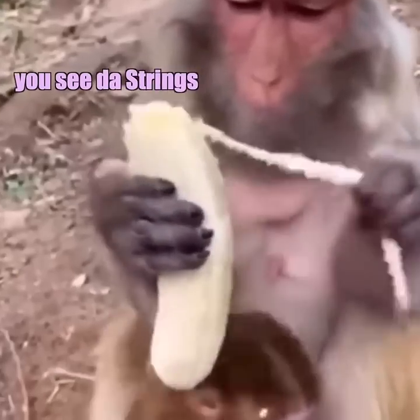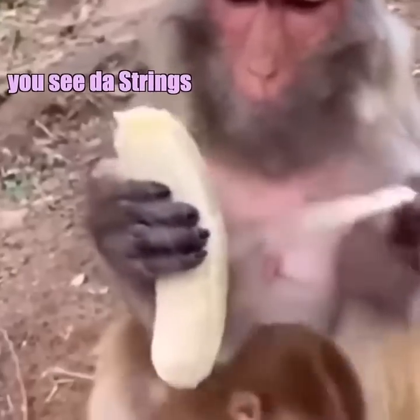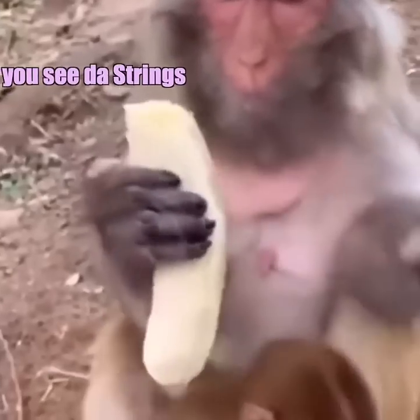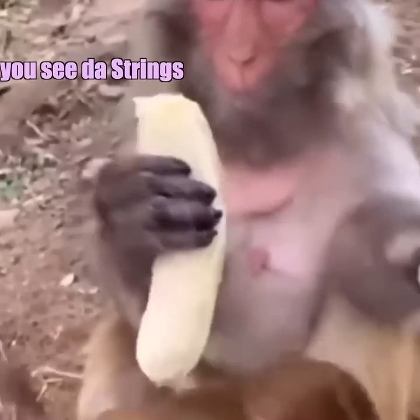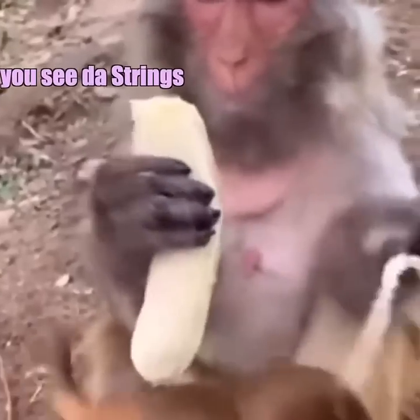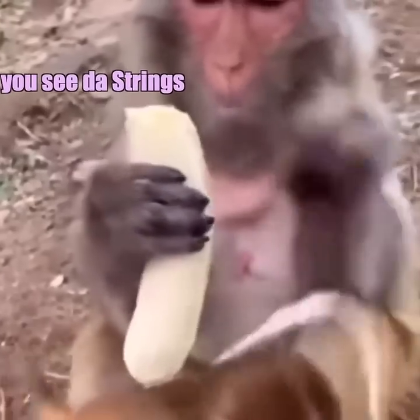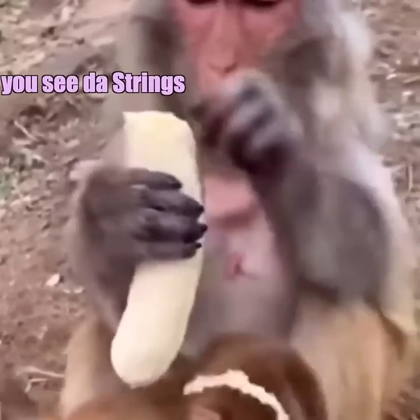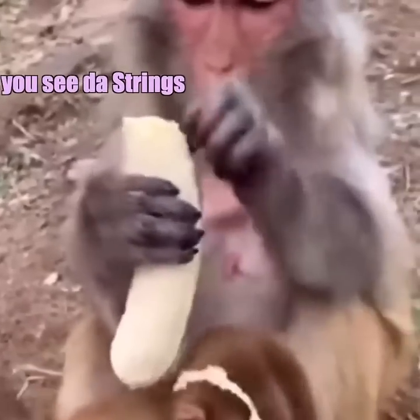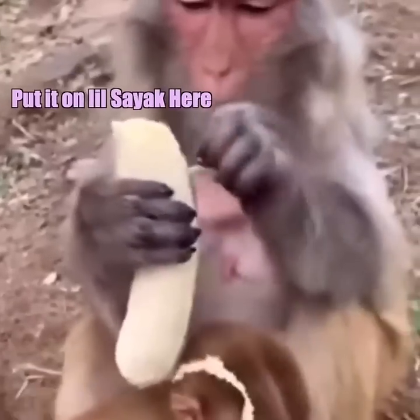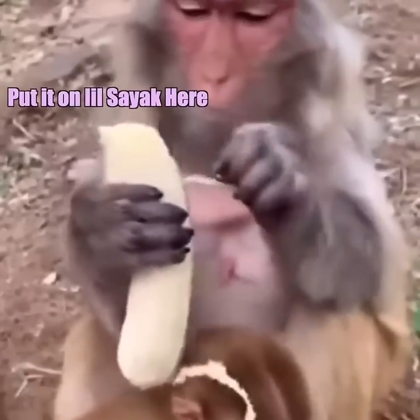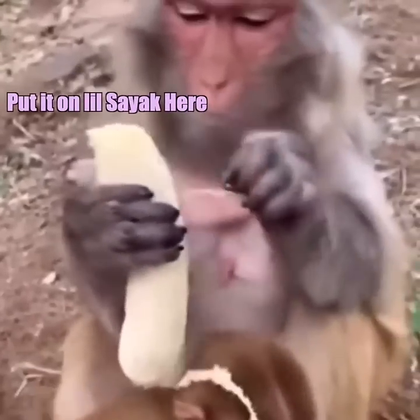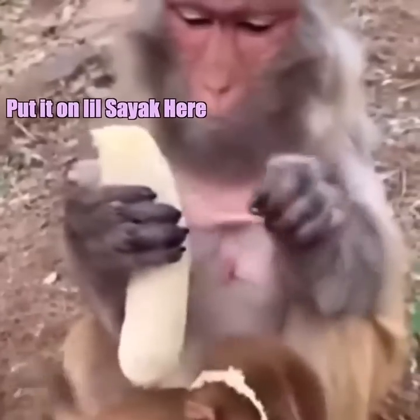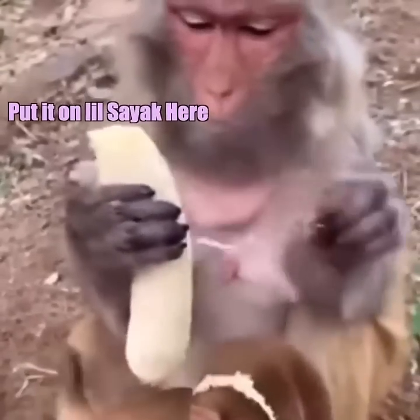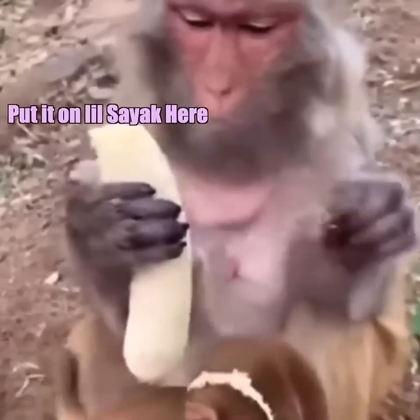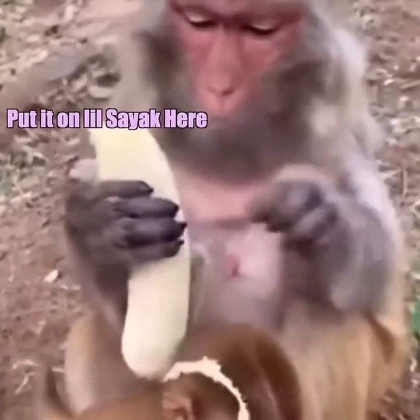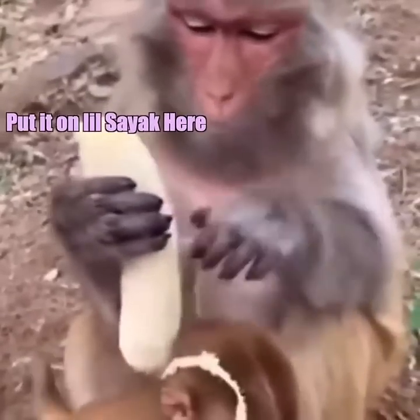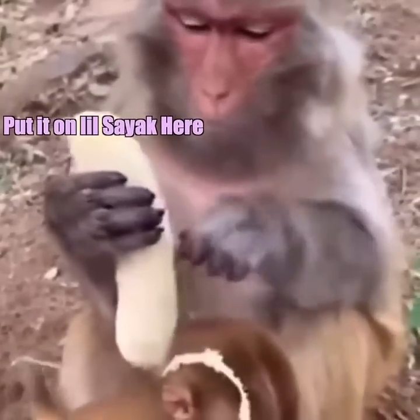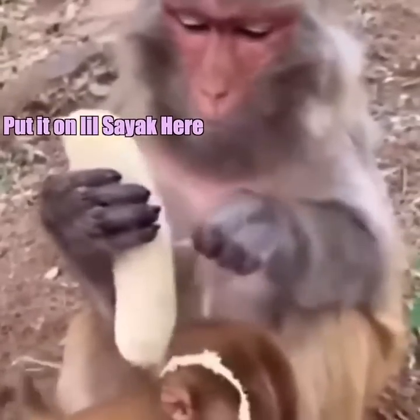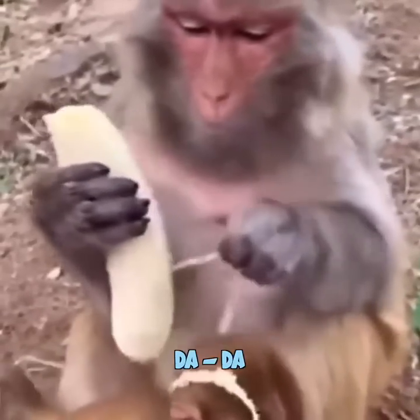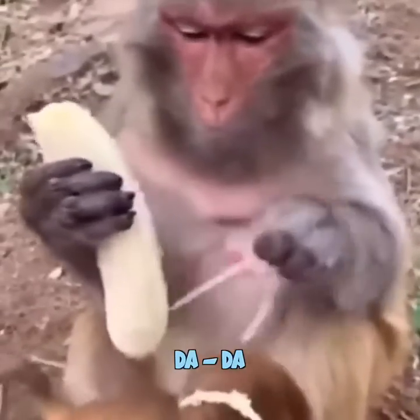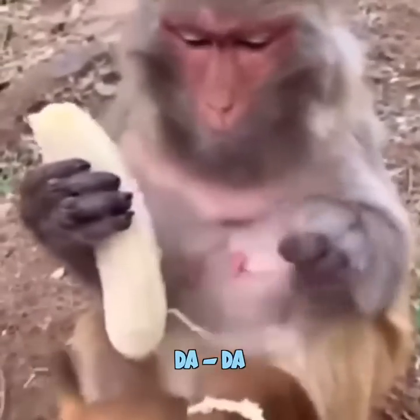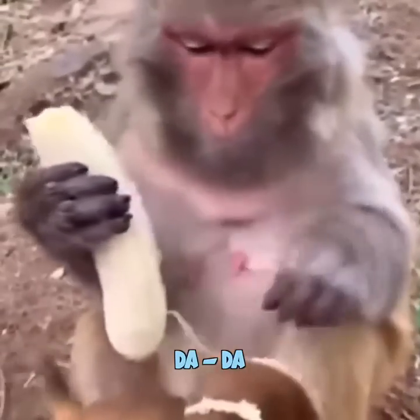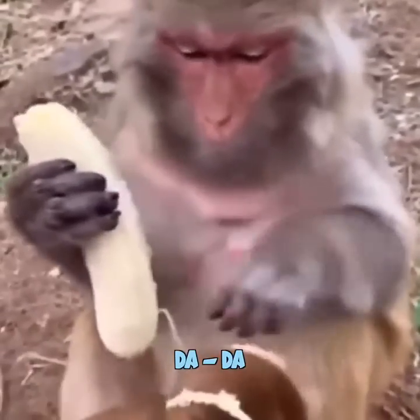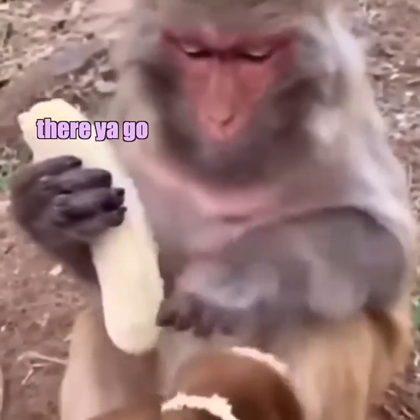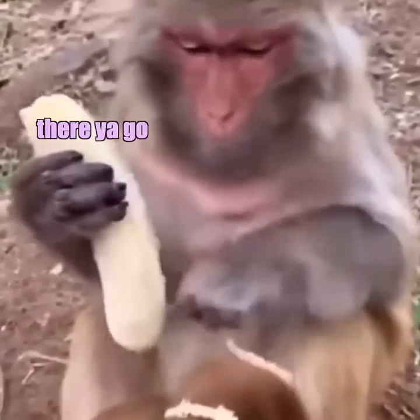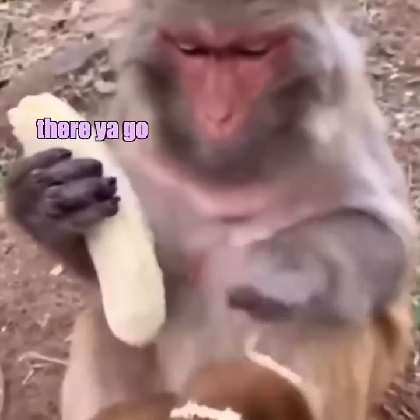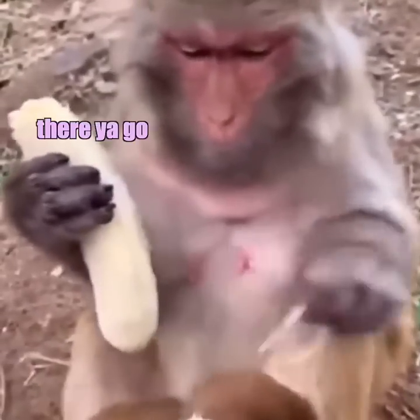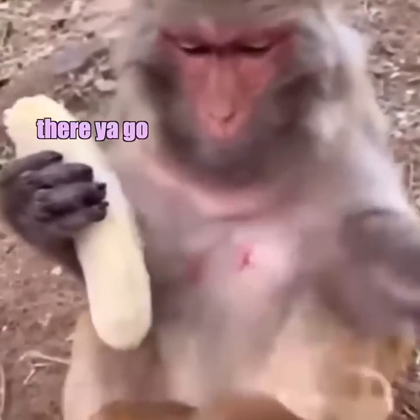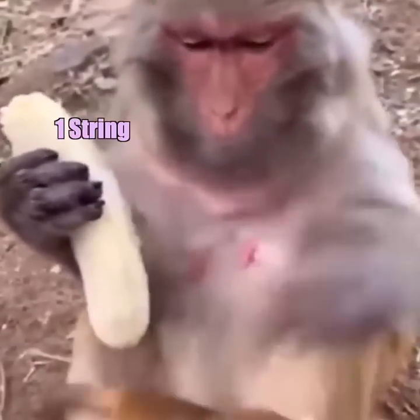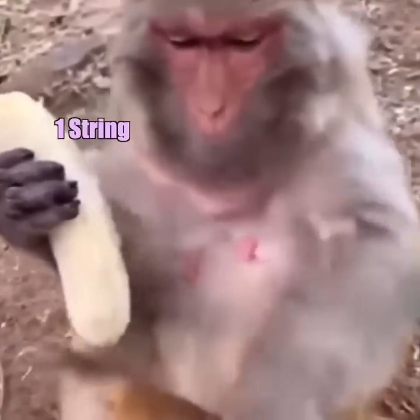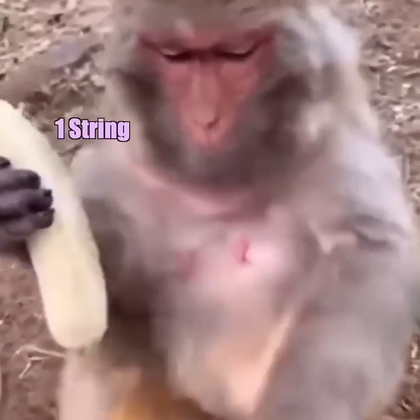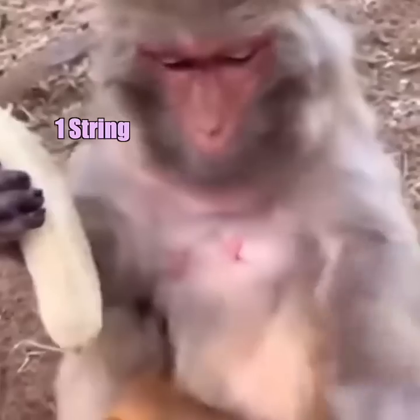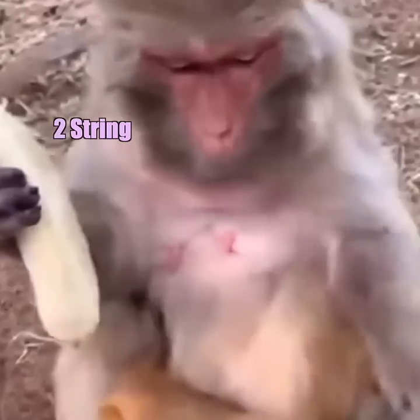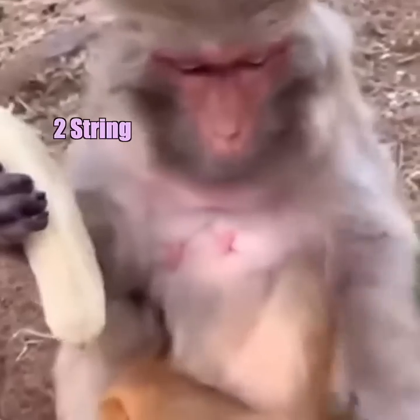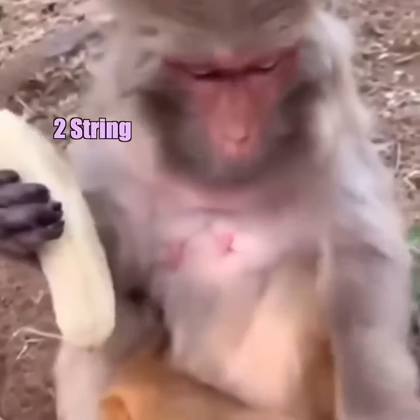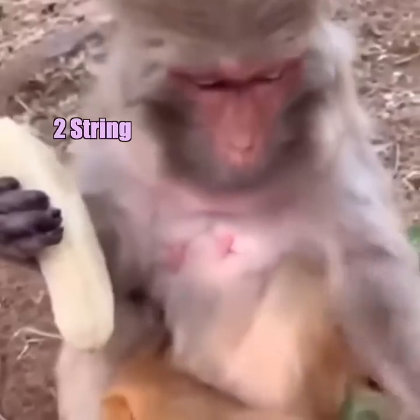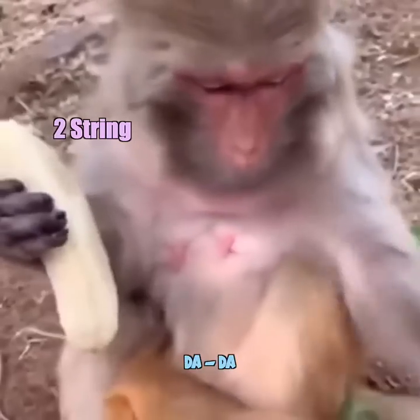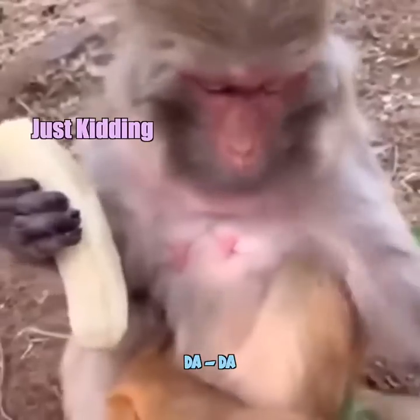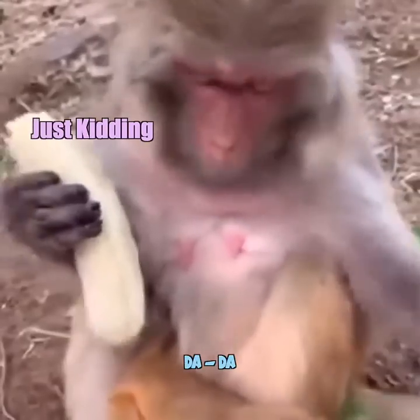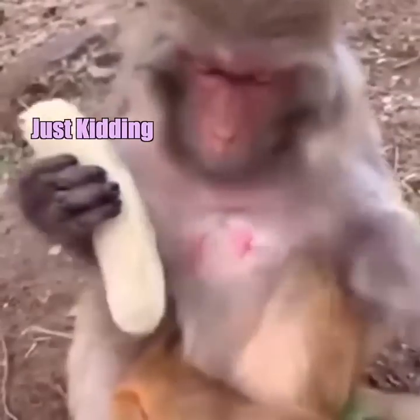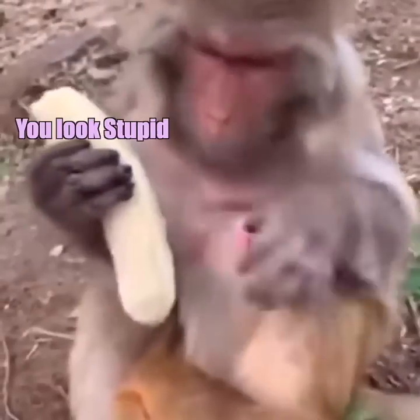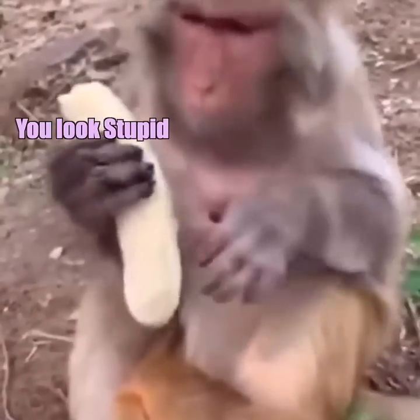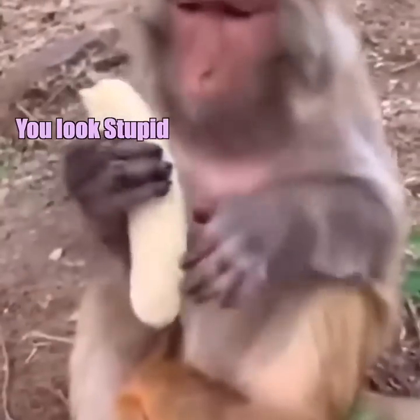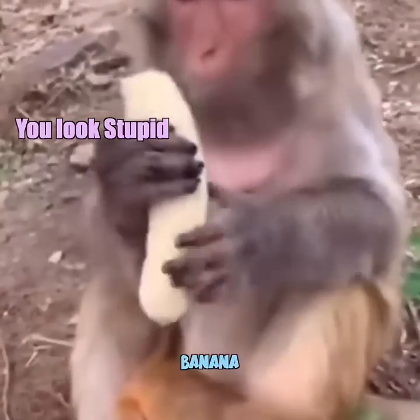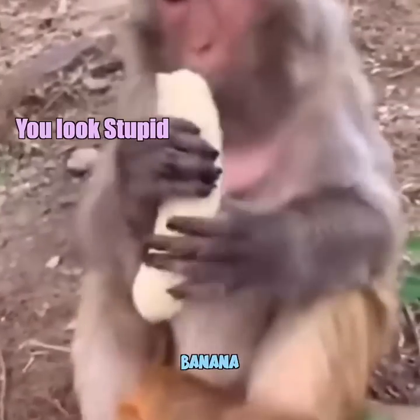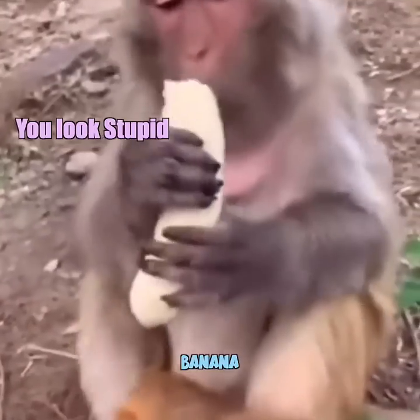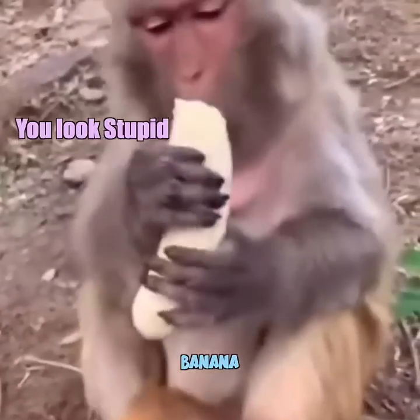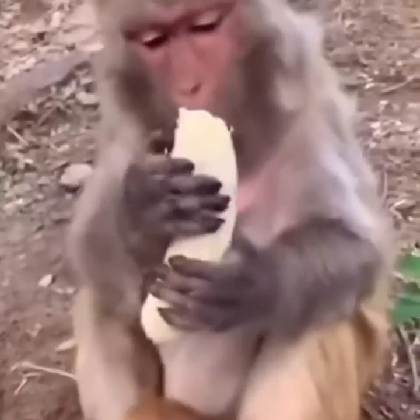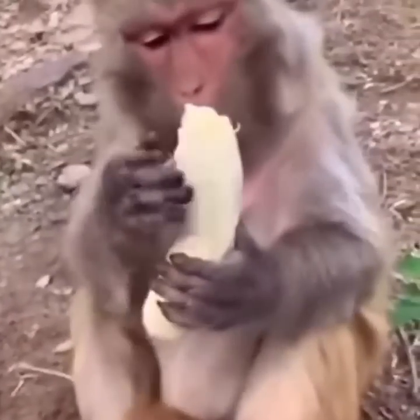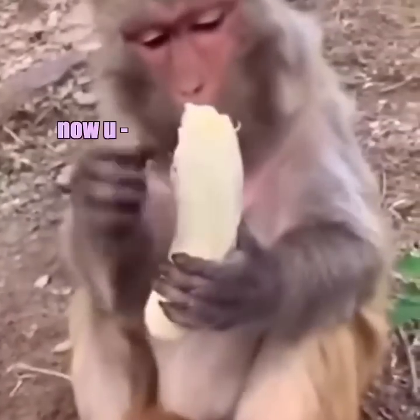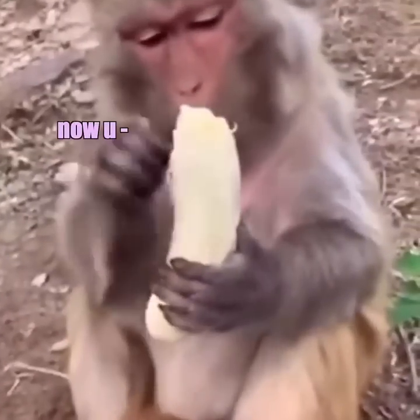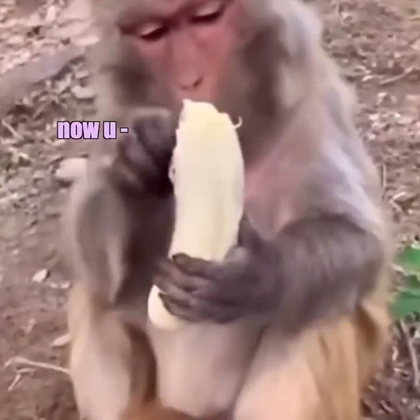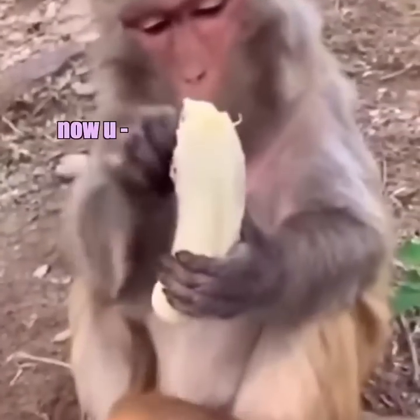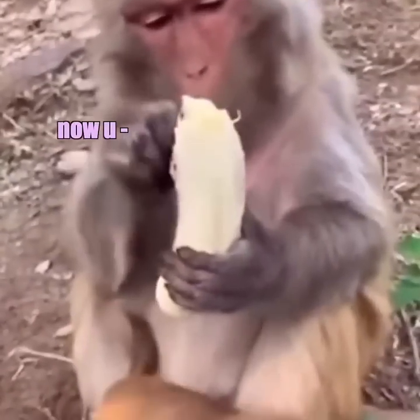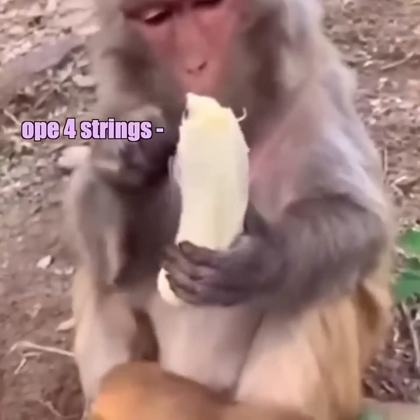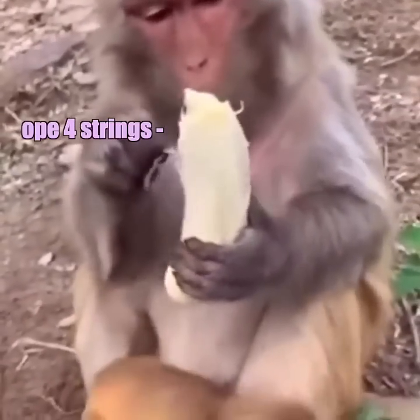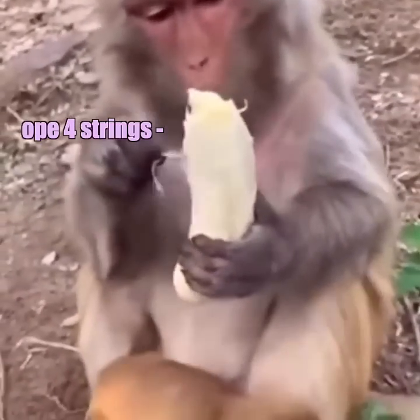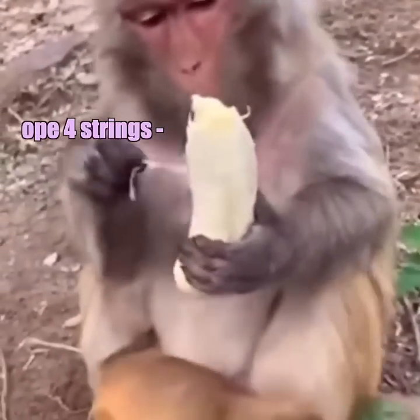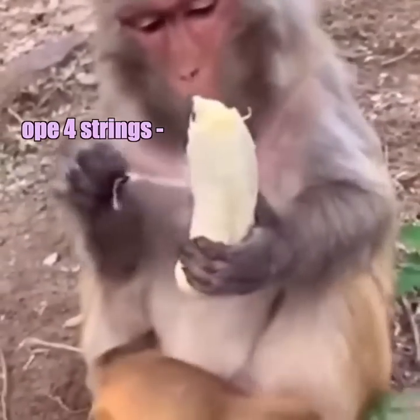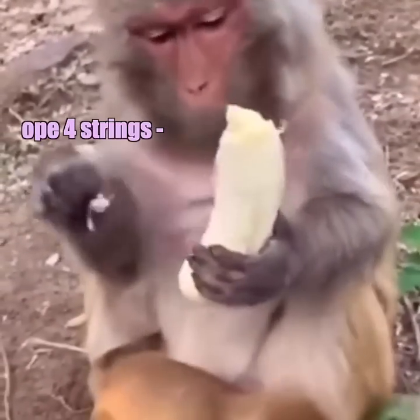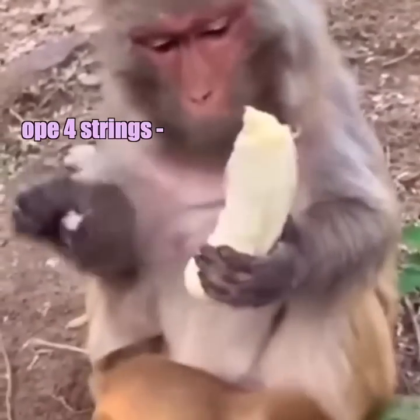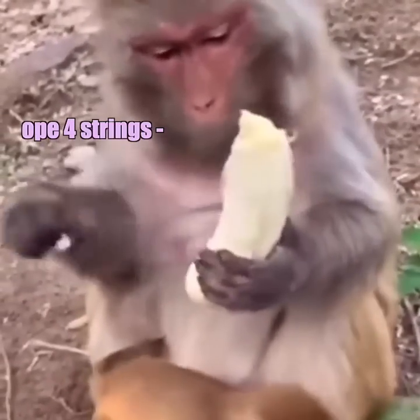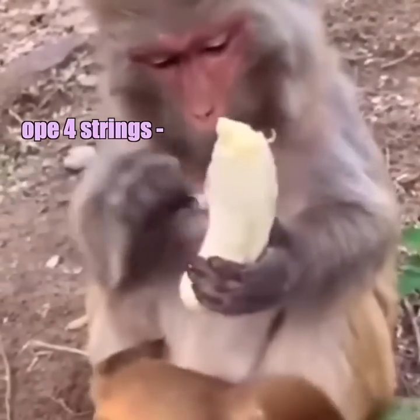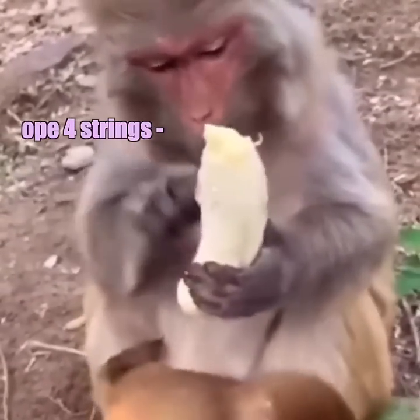You see these strings? Put it on Little Sayoc here. There you go, one string, two strings. Just kidding, you look stupid. Now you — oh, four strings.